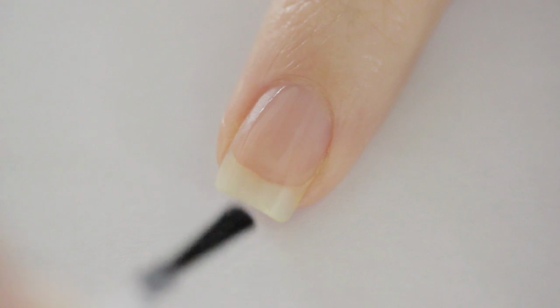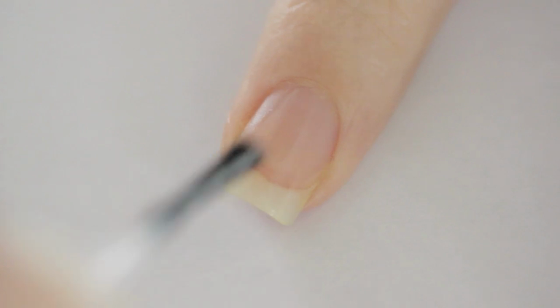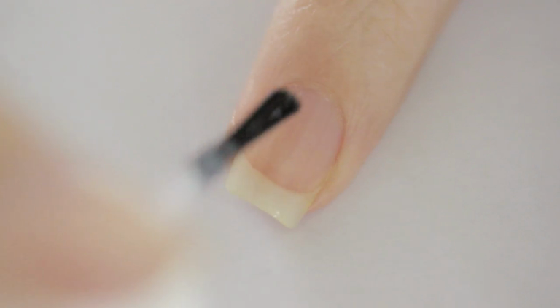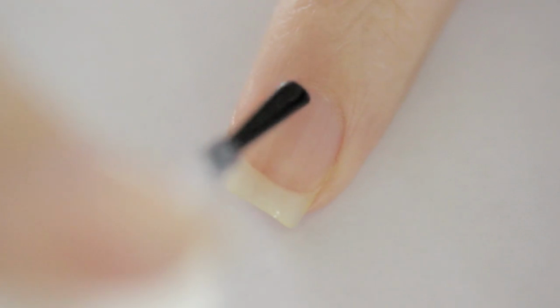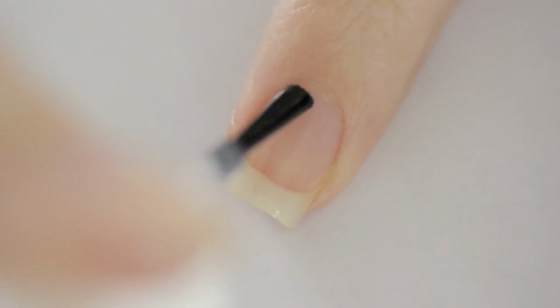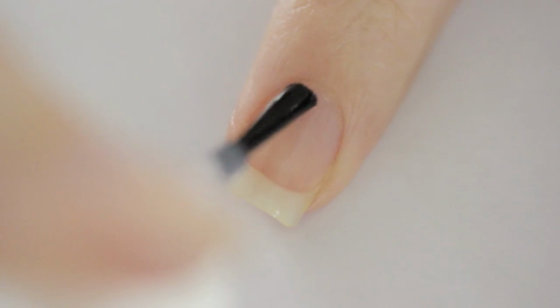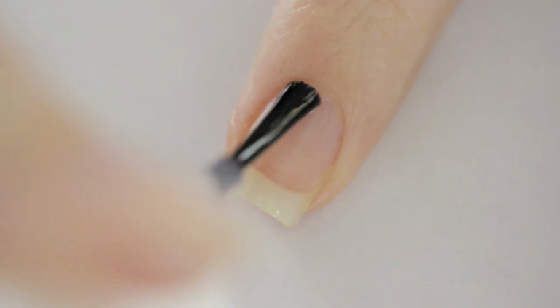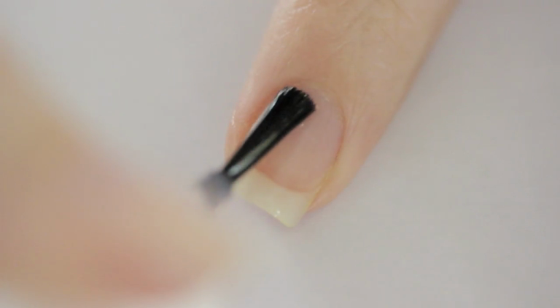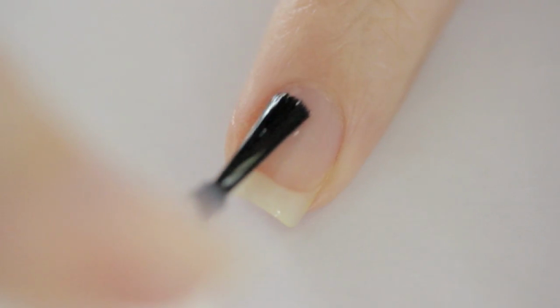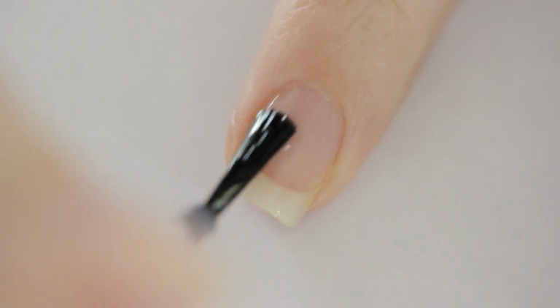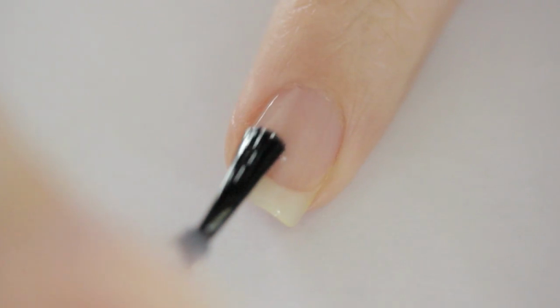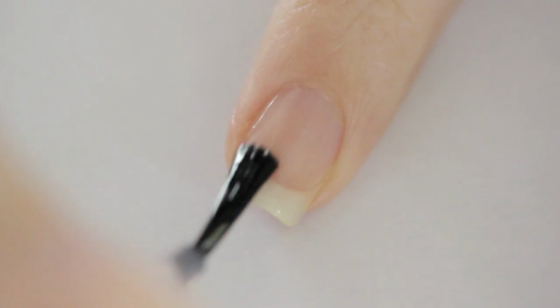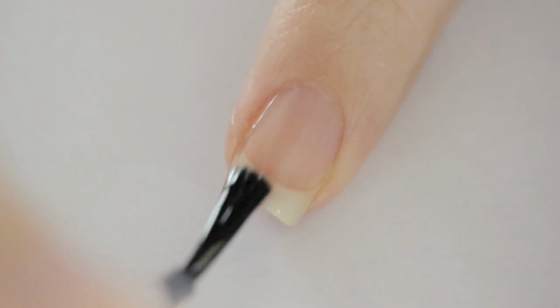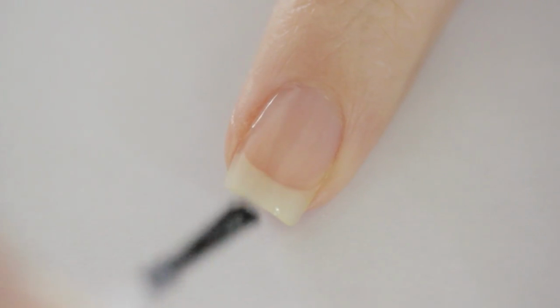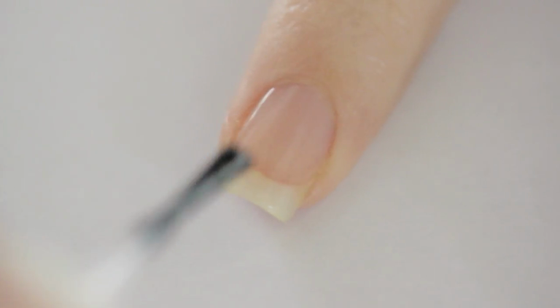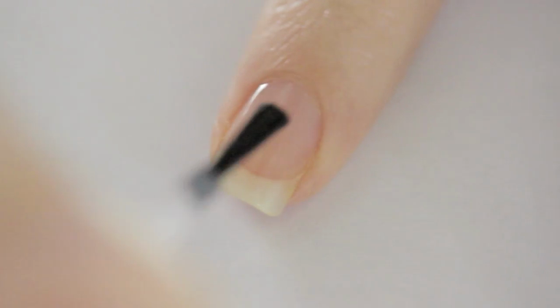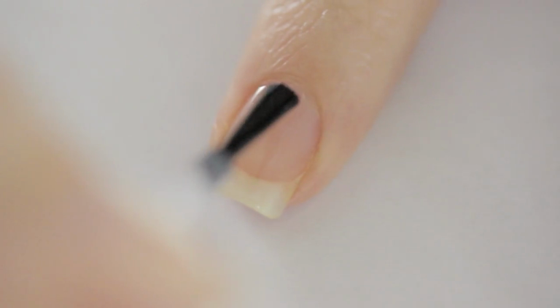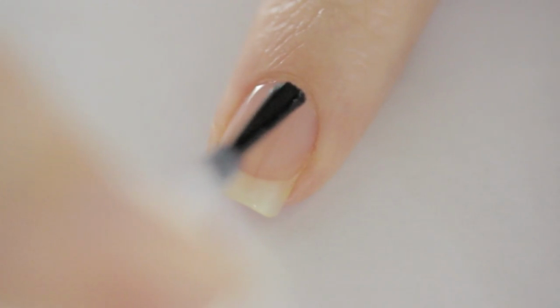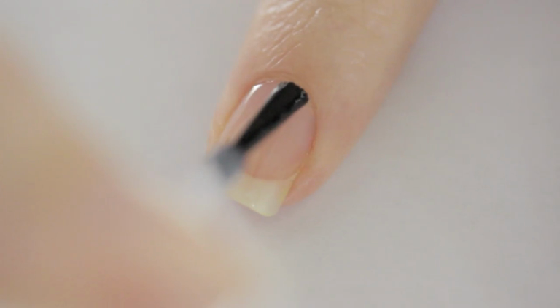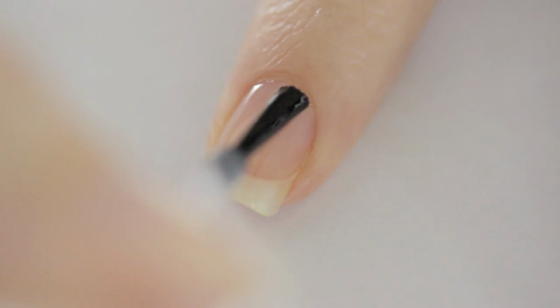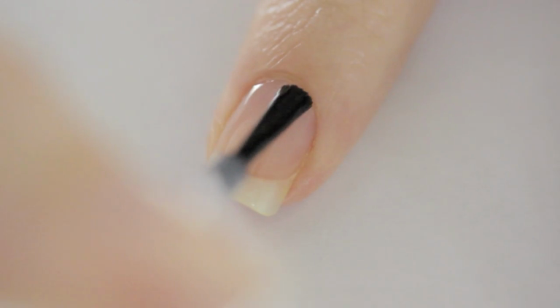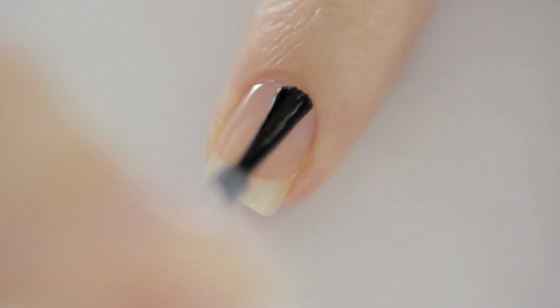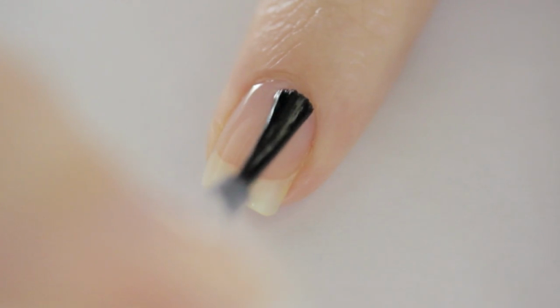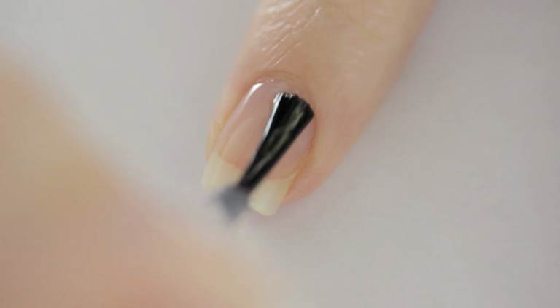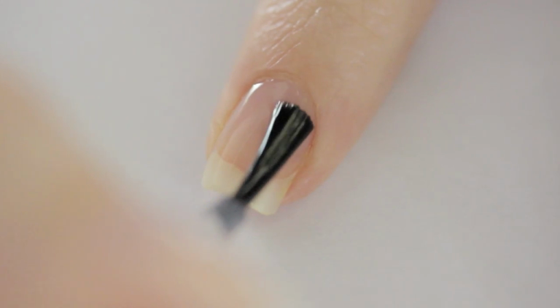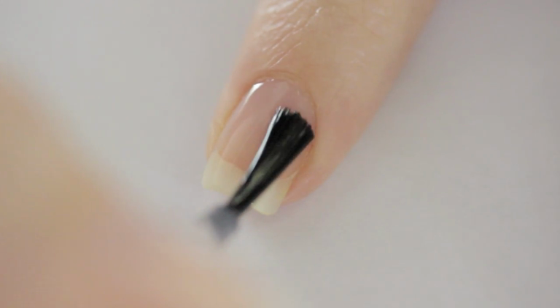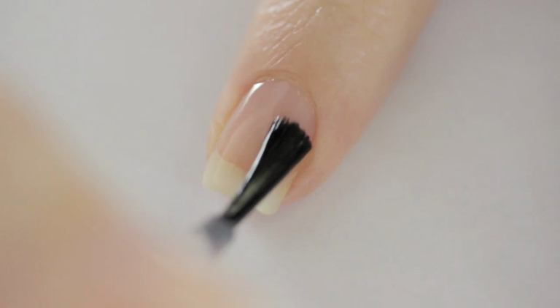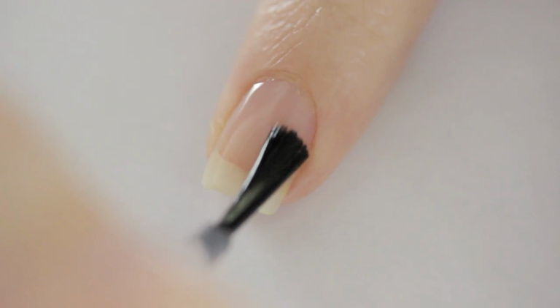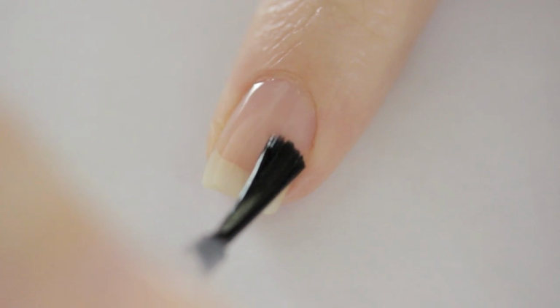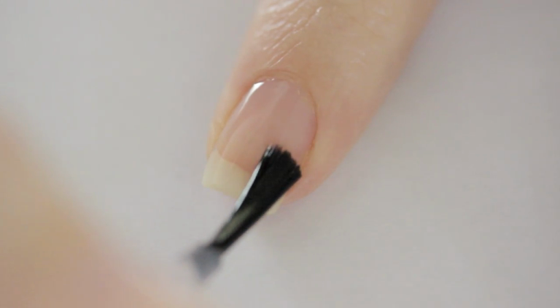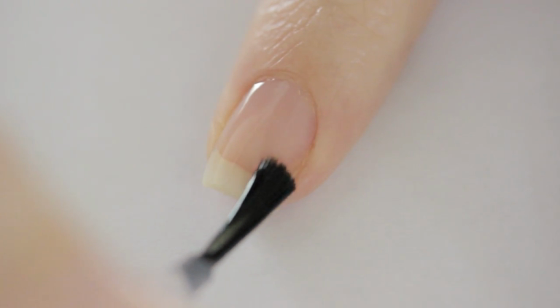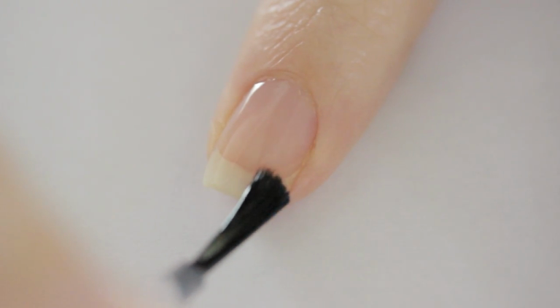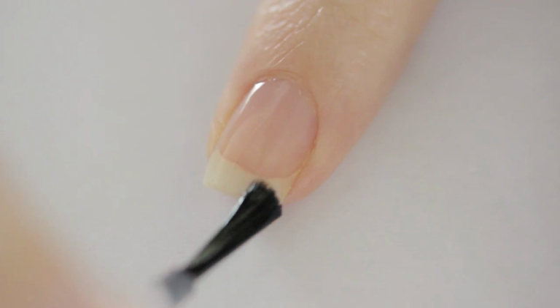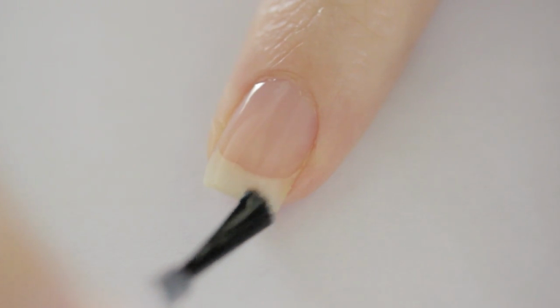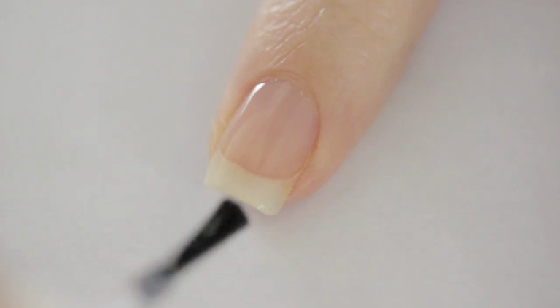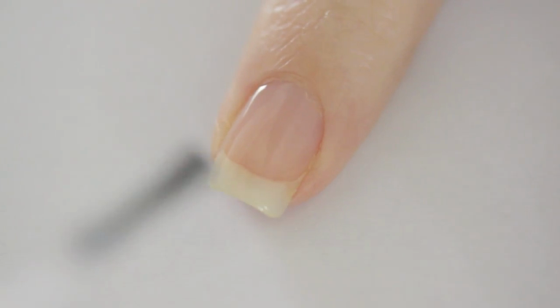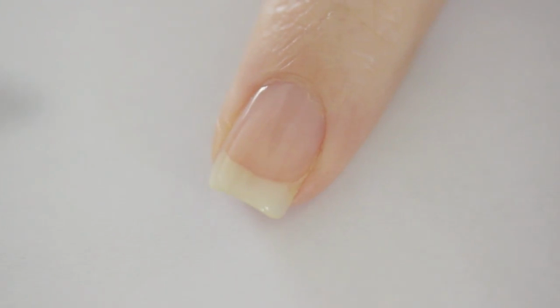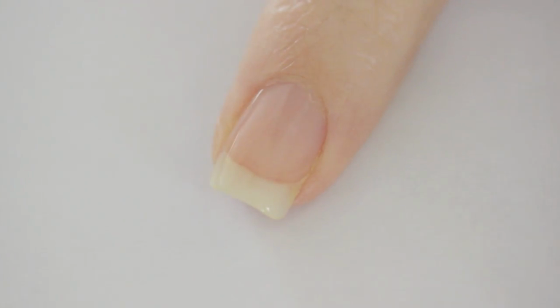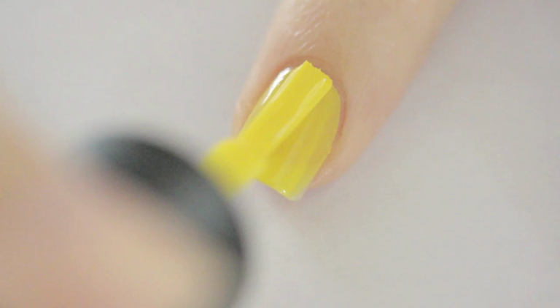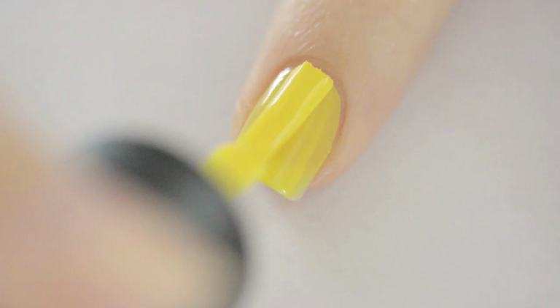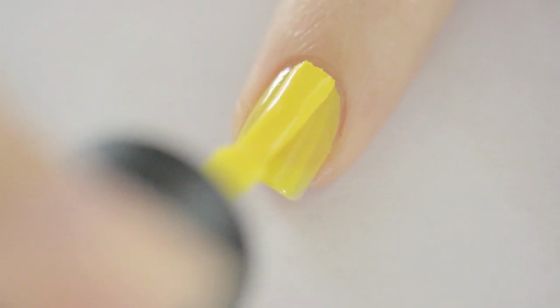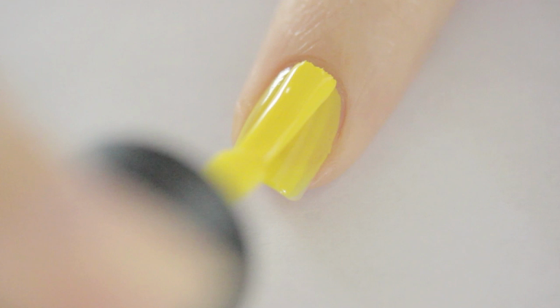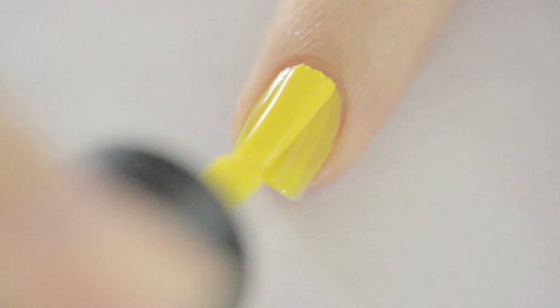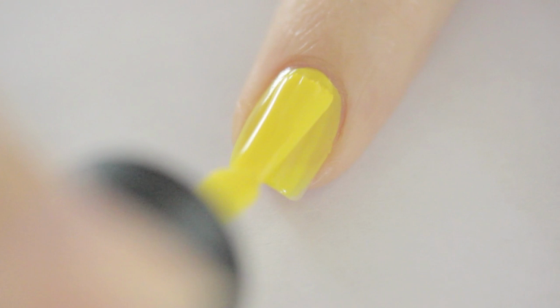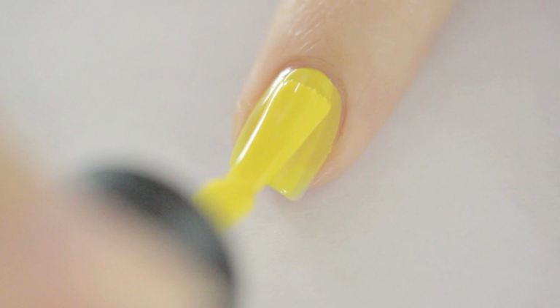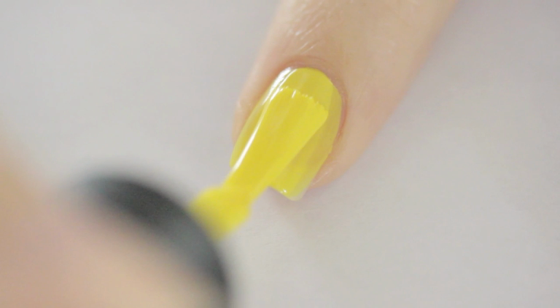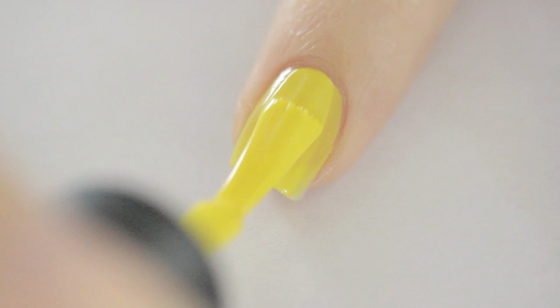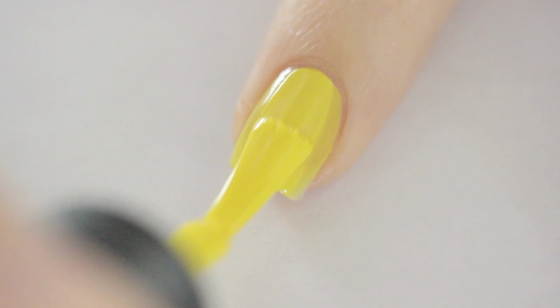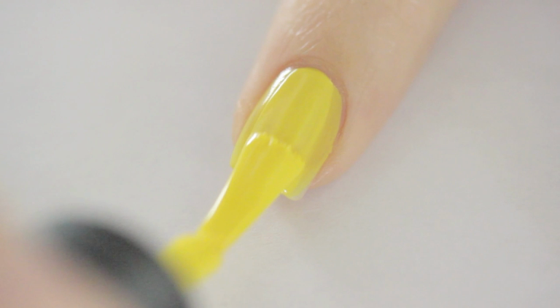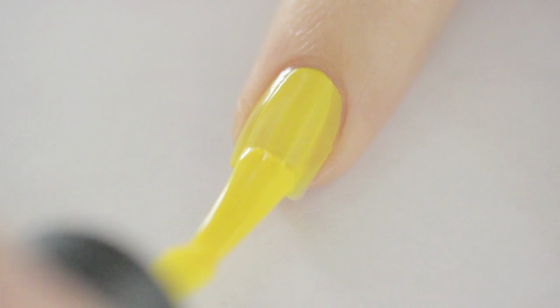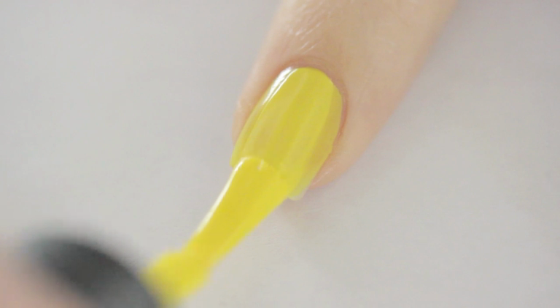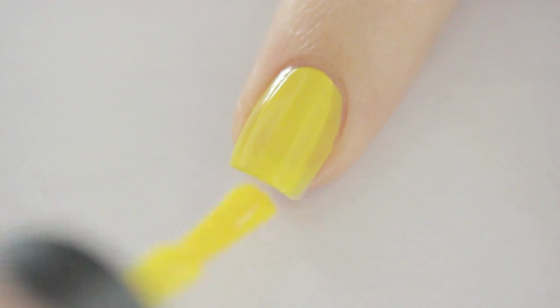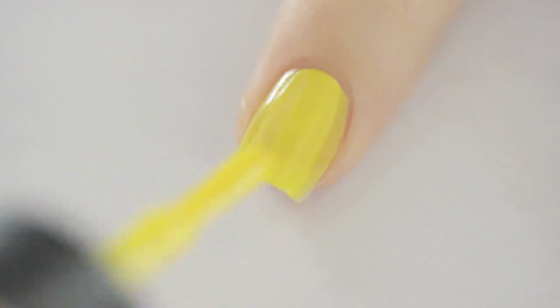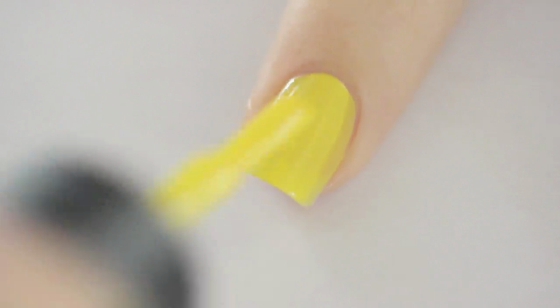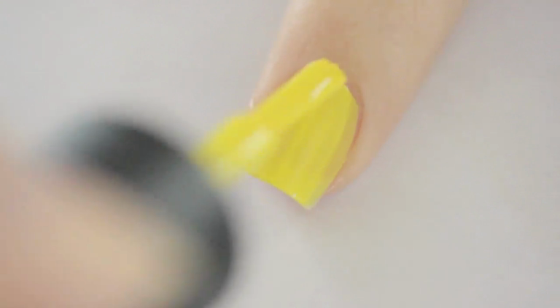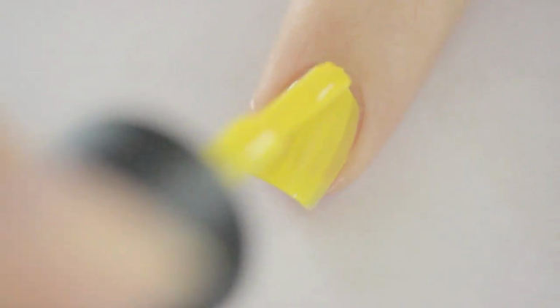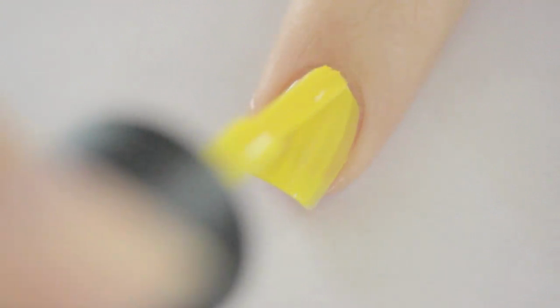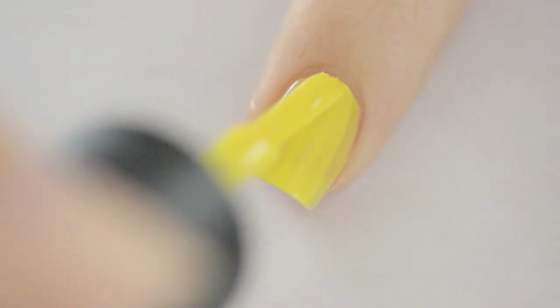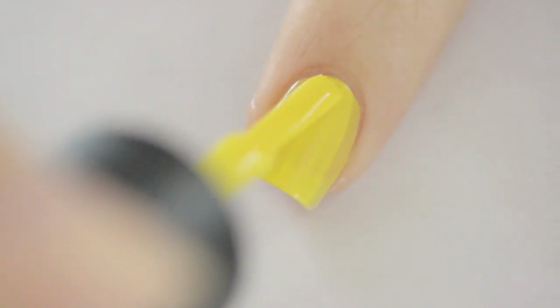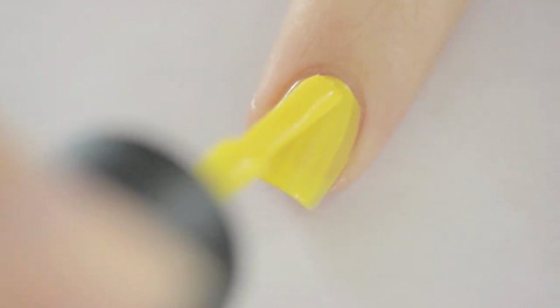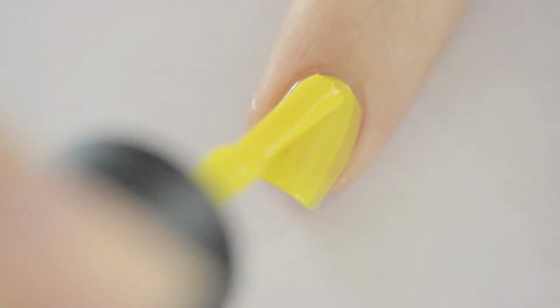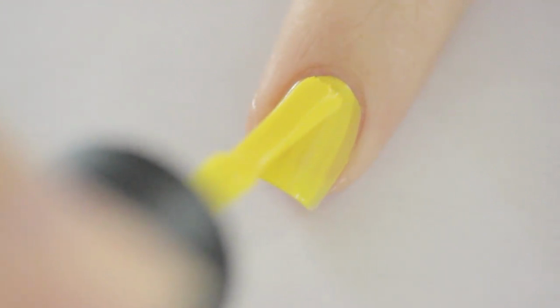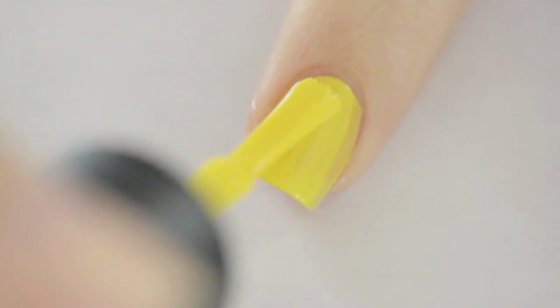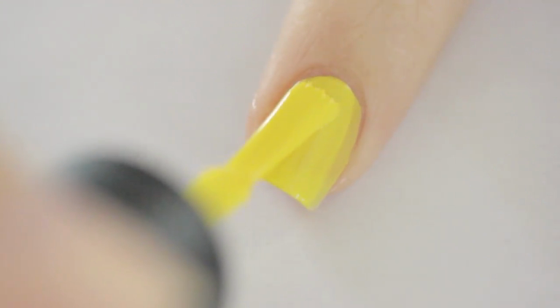Start off with a base coat to protect your natural nails. Next, paint your nails two thin coats of yellow.